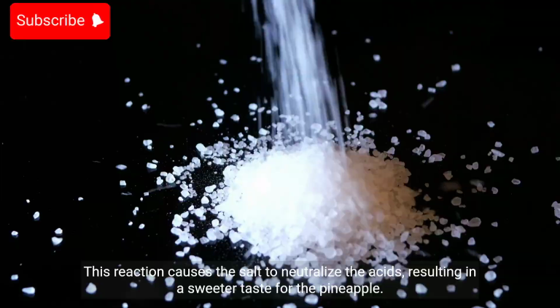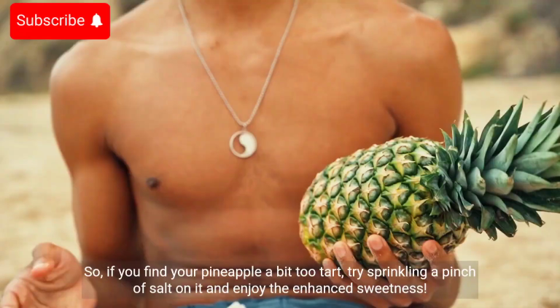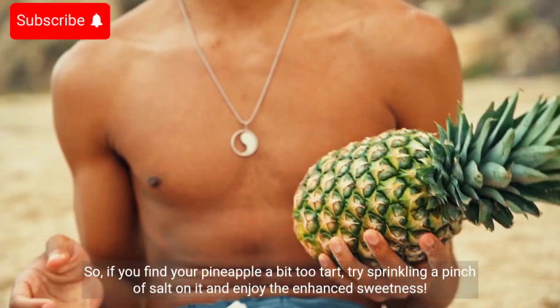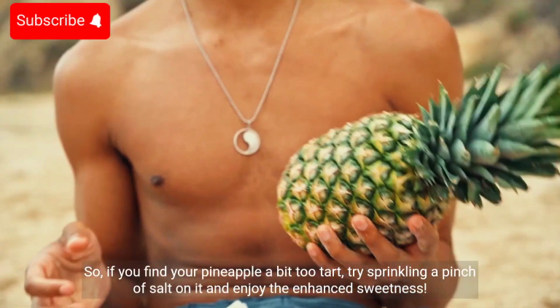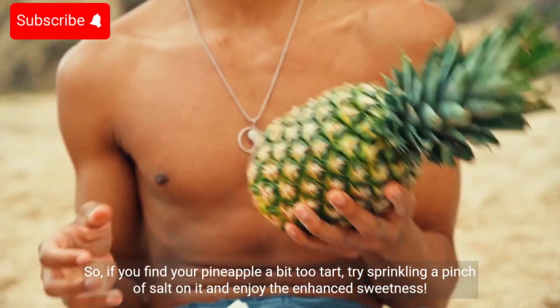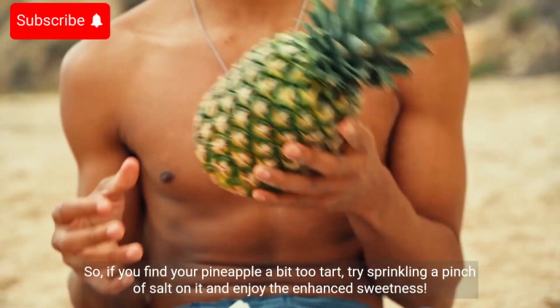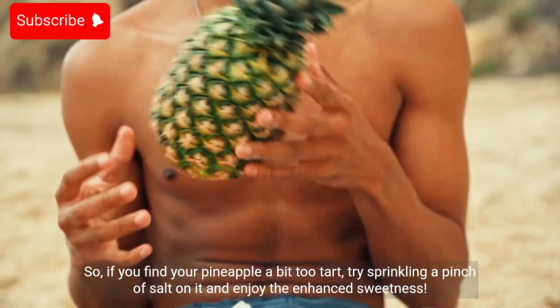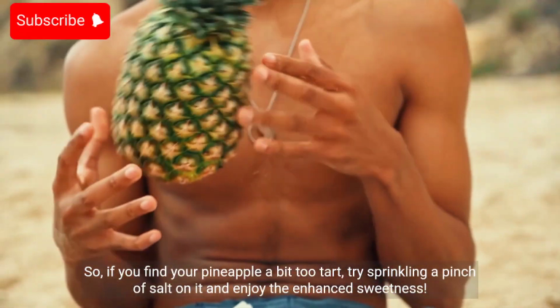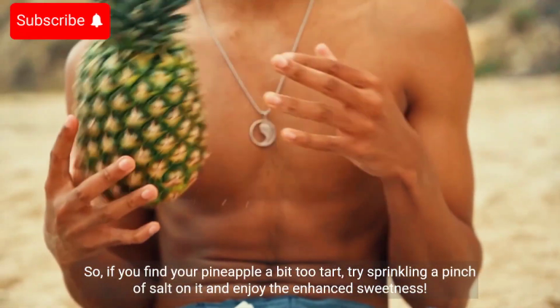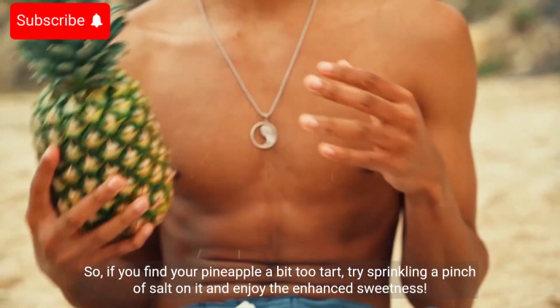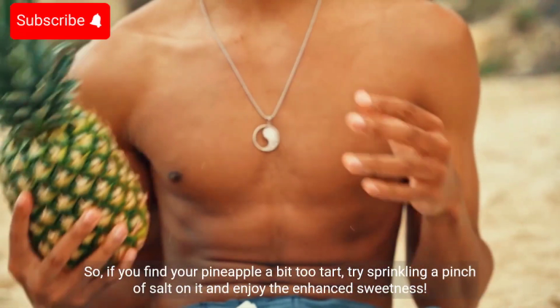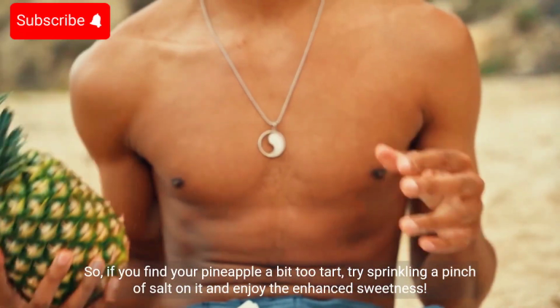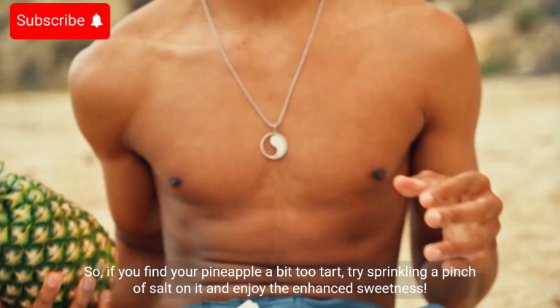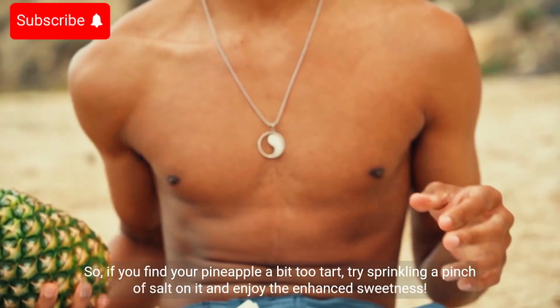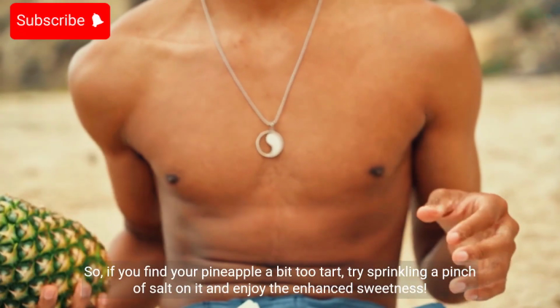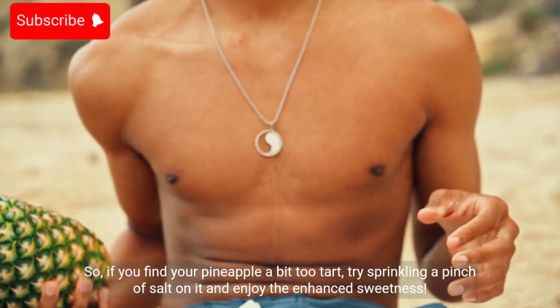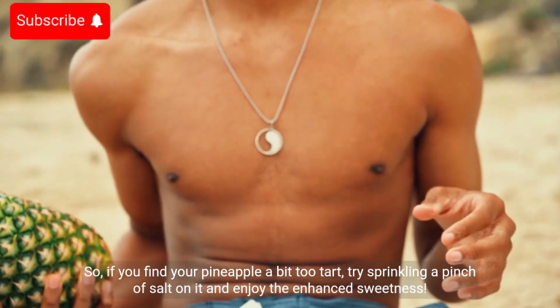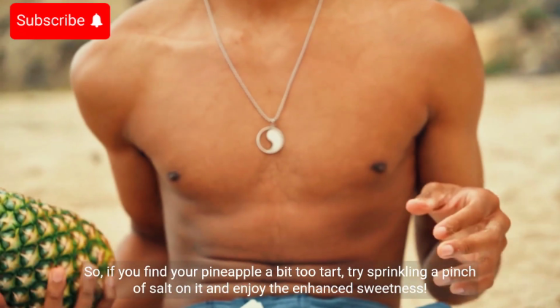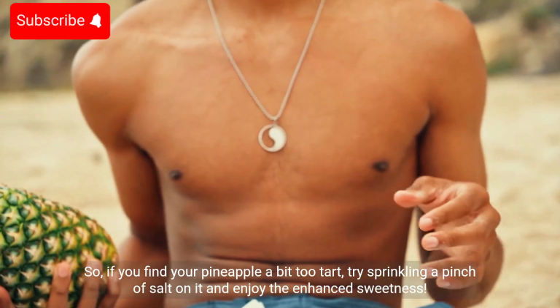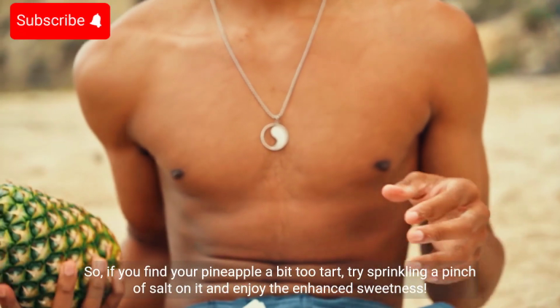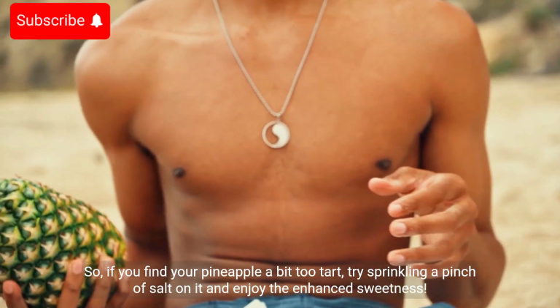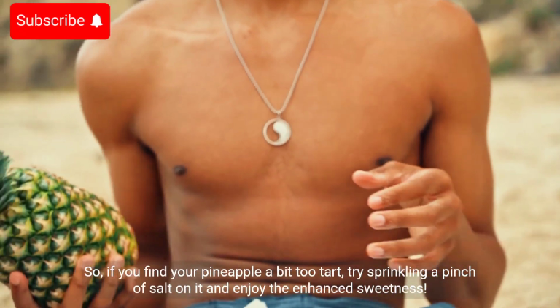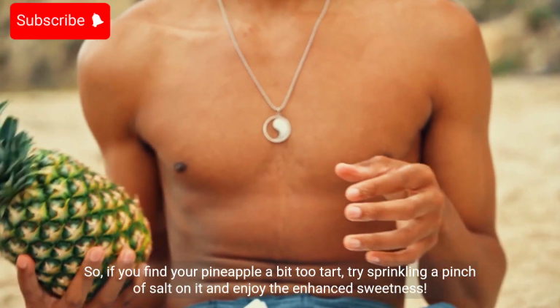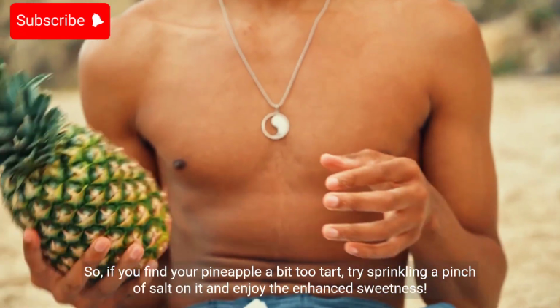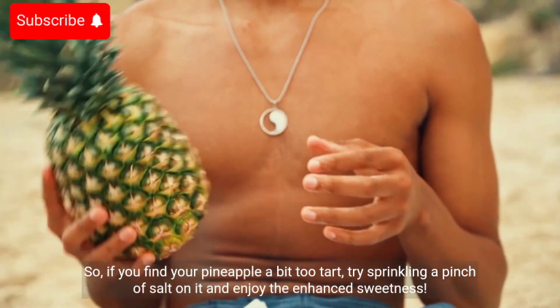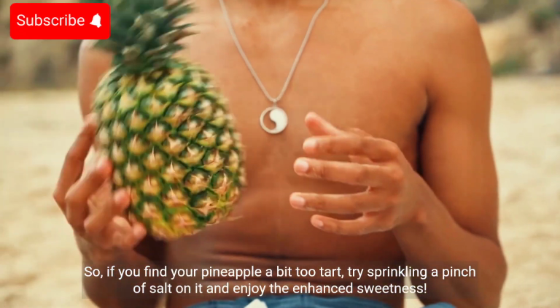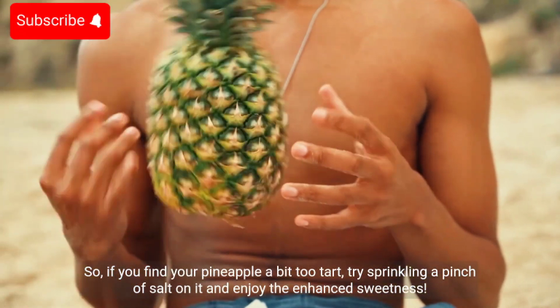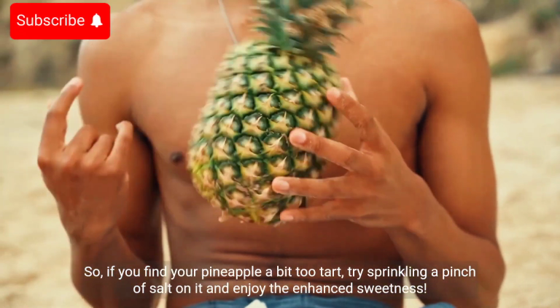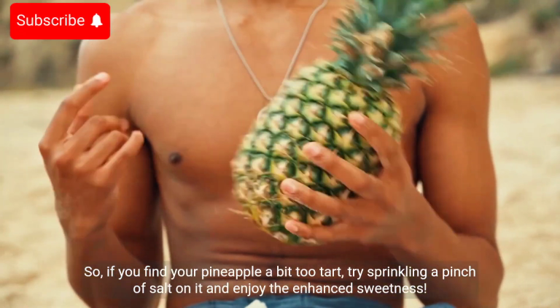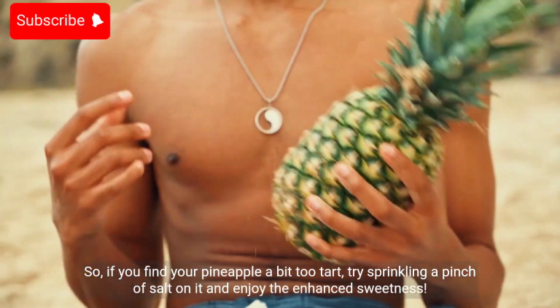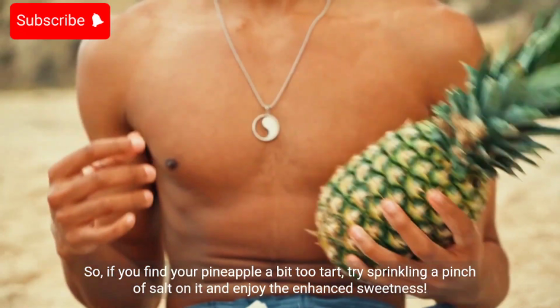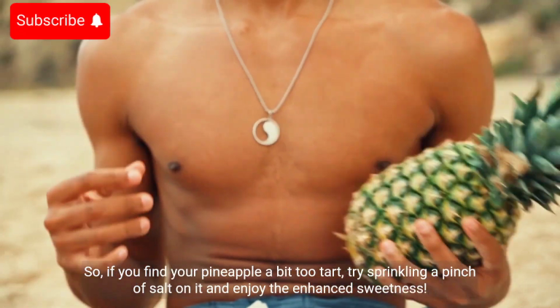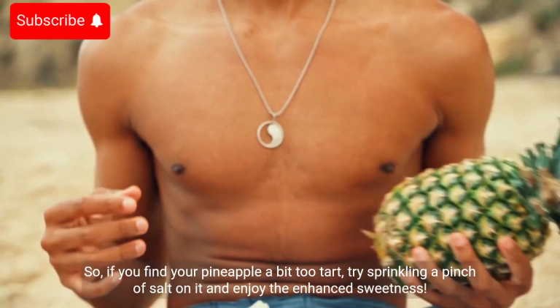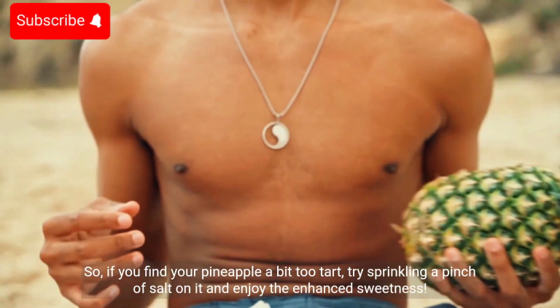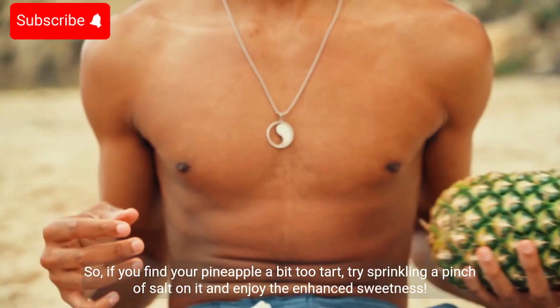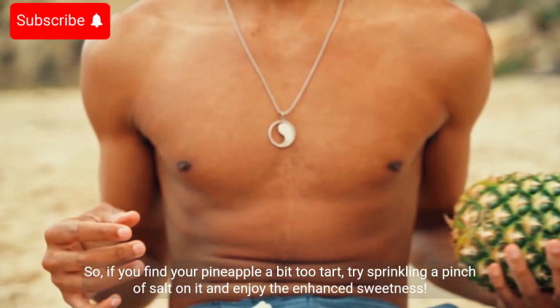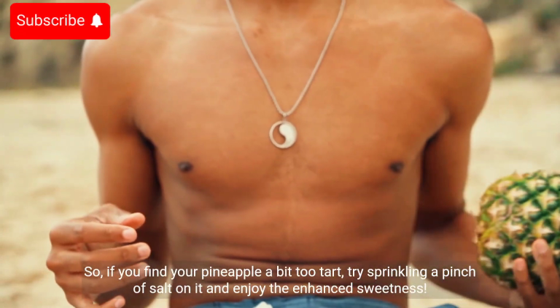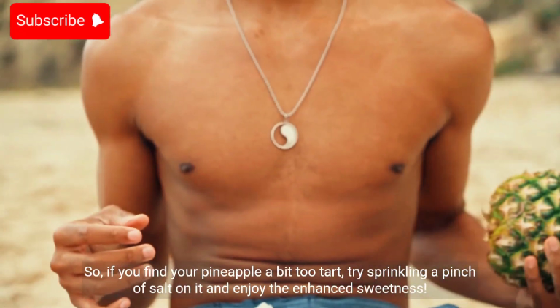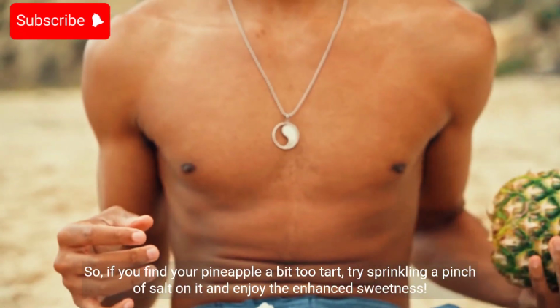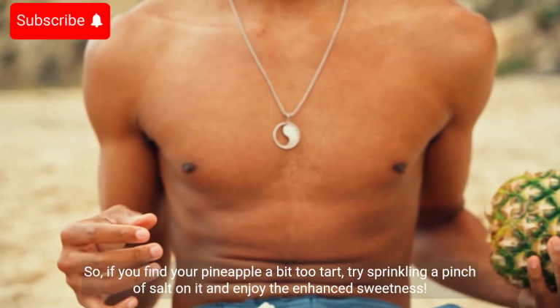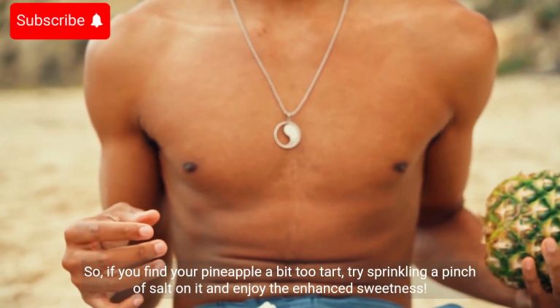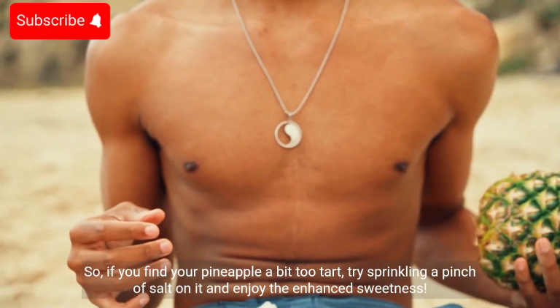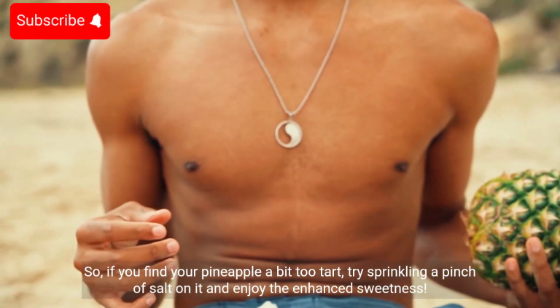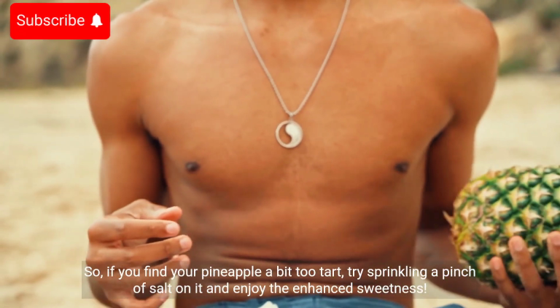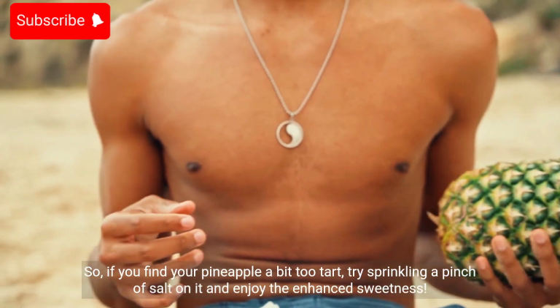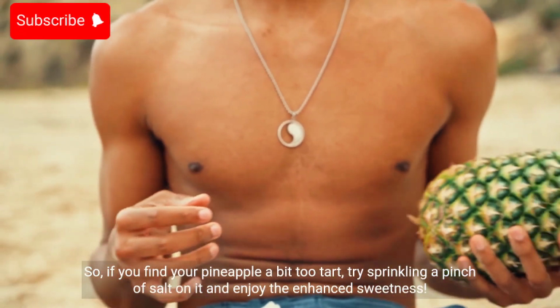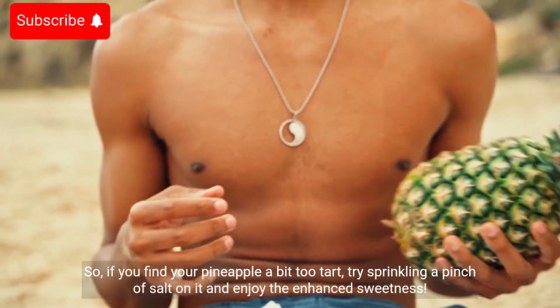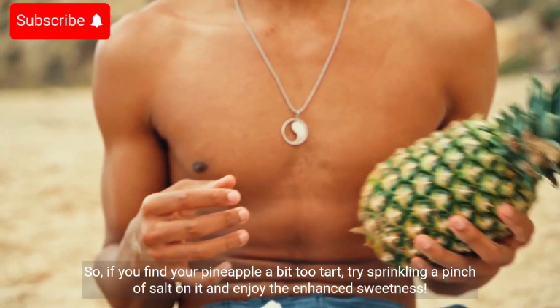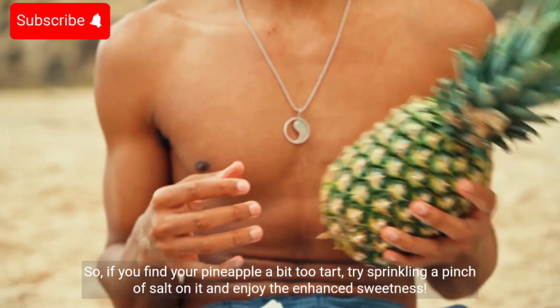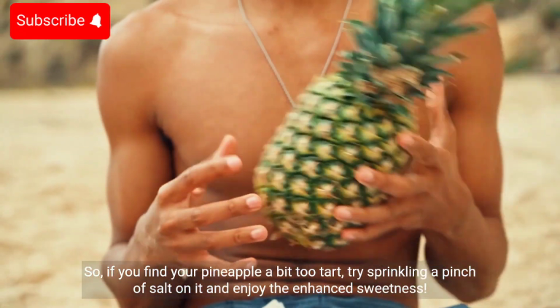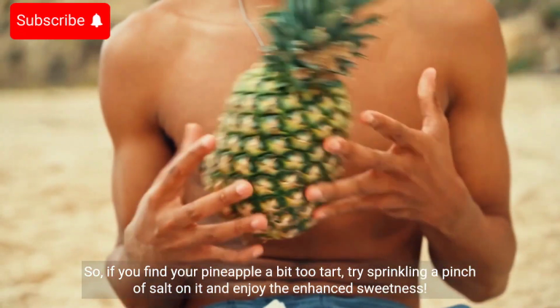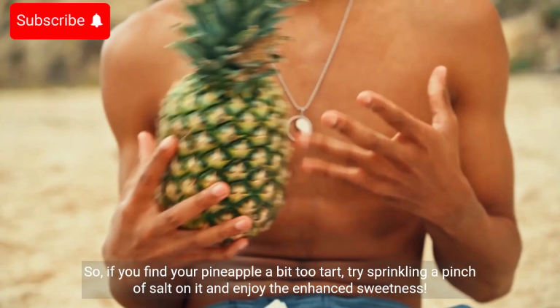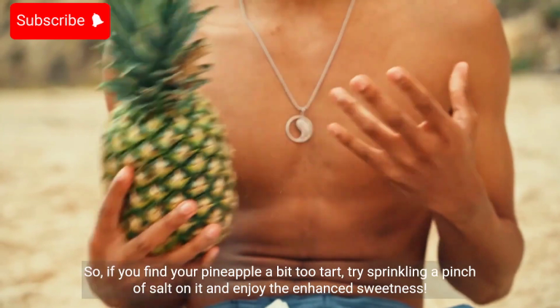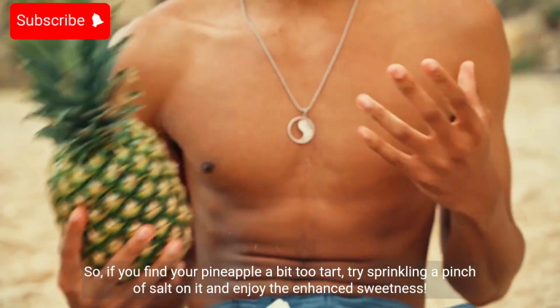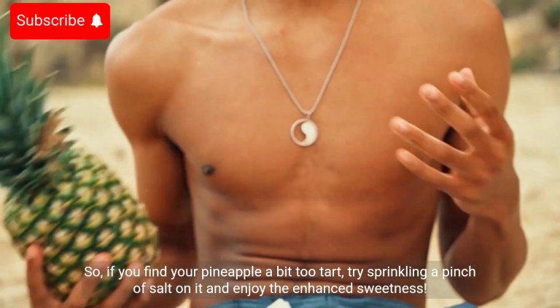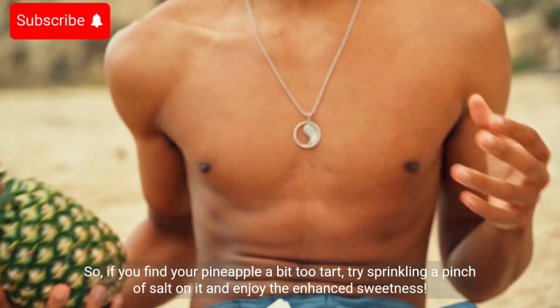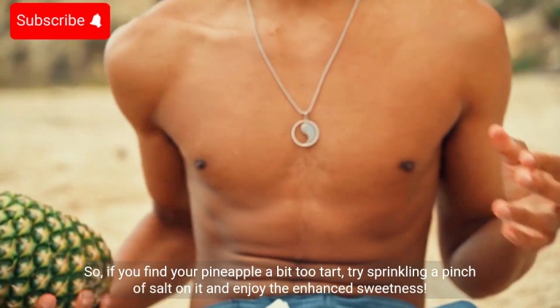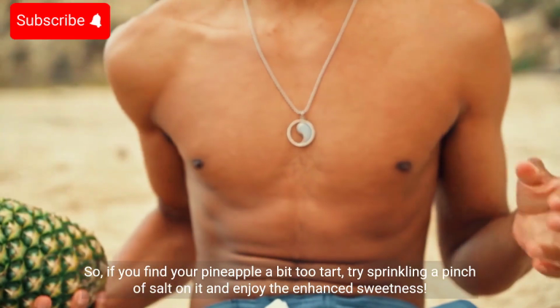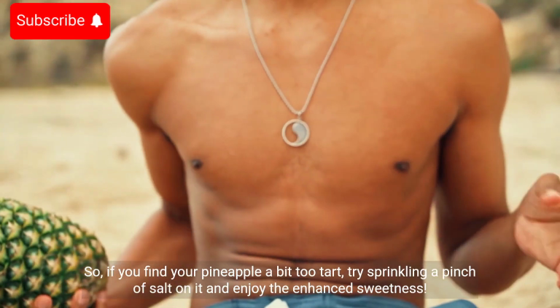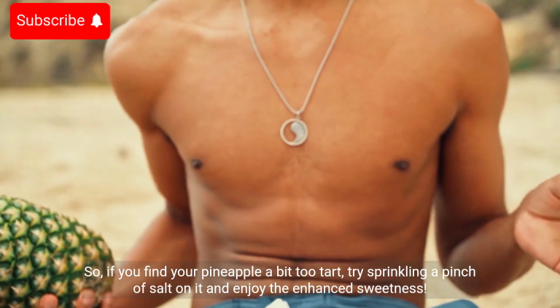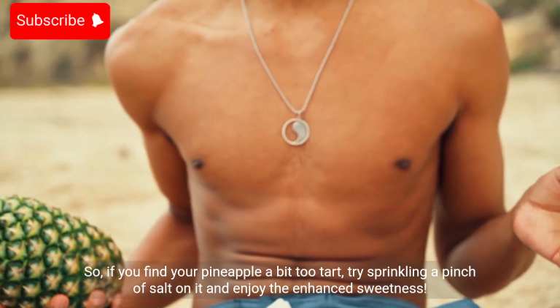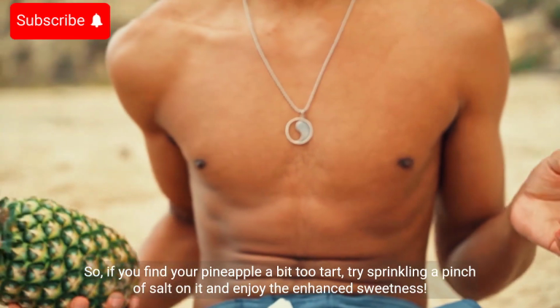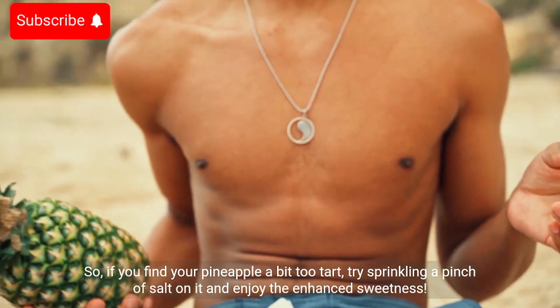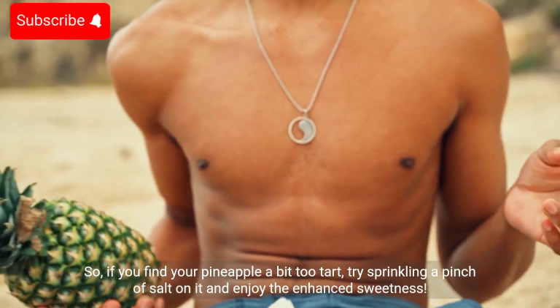So, if you find your pineapple a bit too tart, try sprinkling a pinch of salt on it and enjoy the enhanced sweetness.